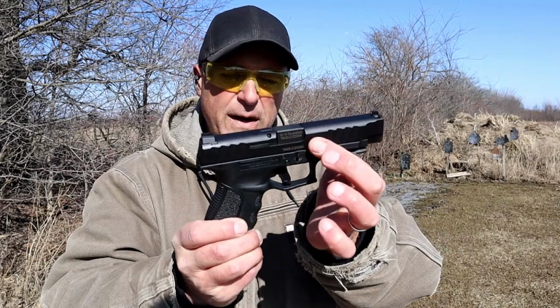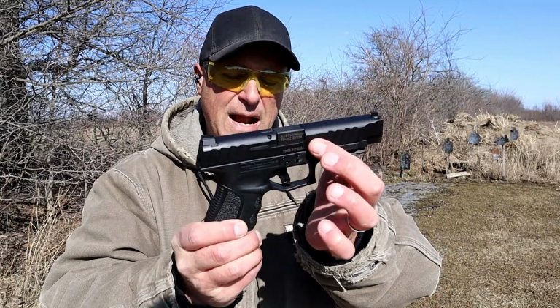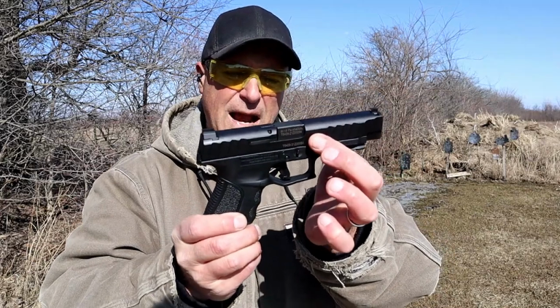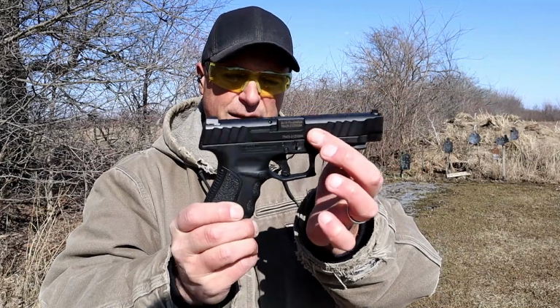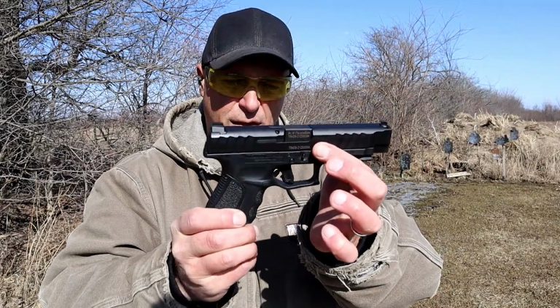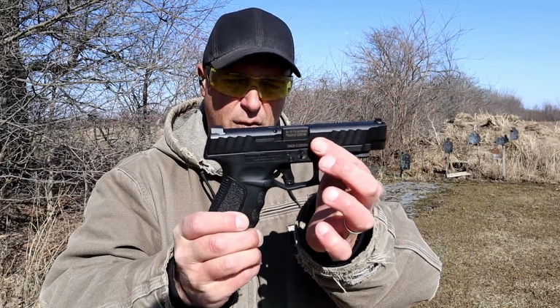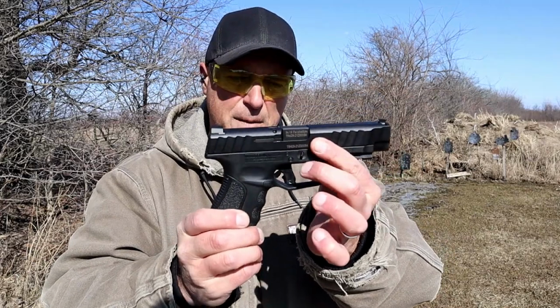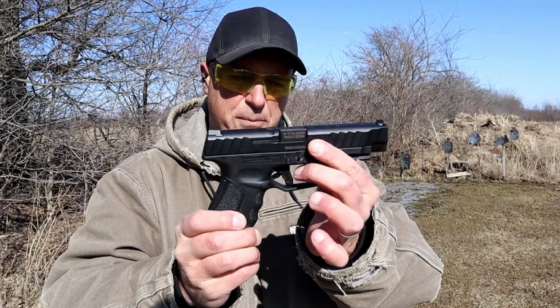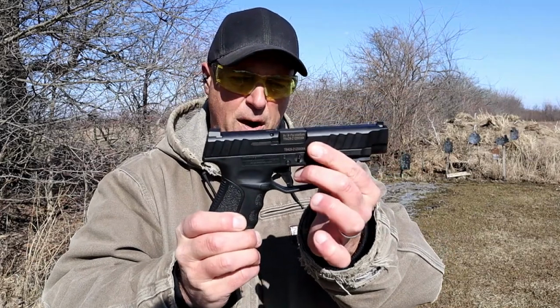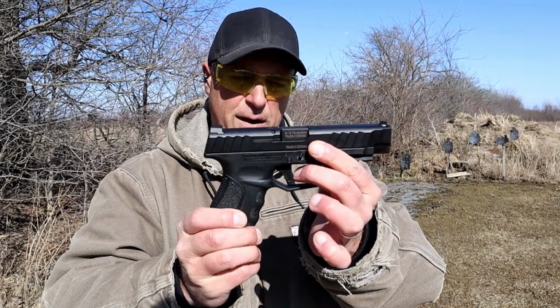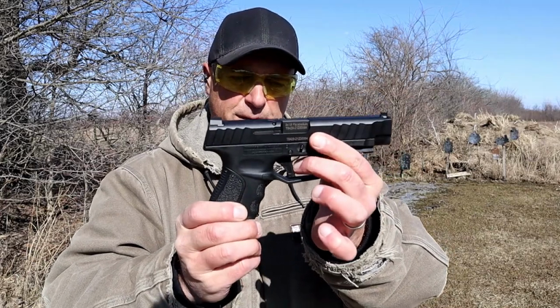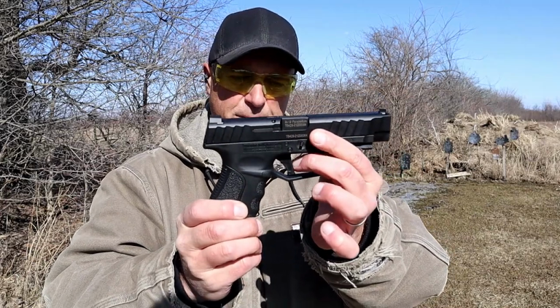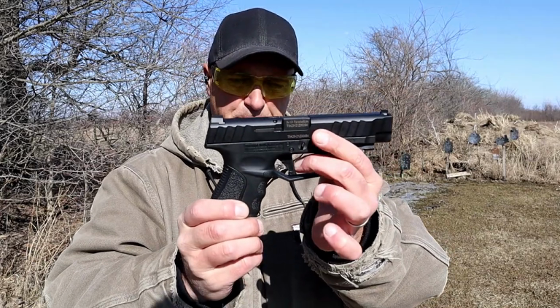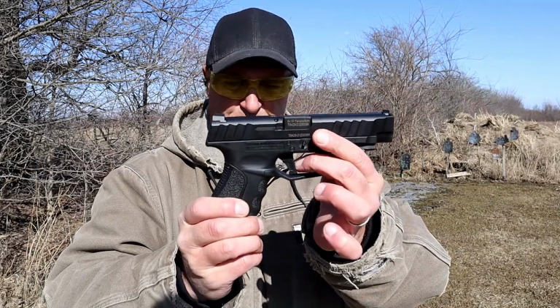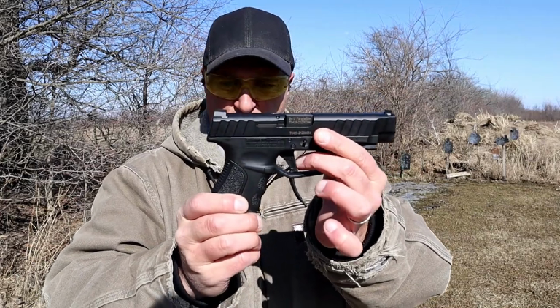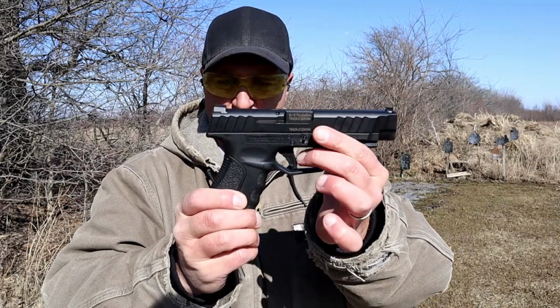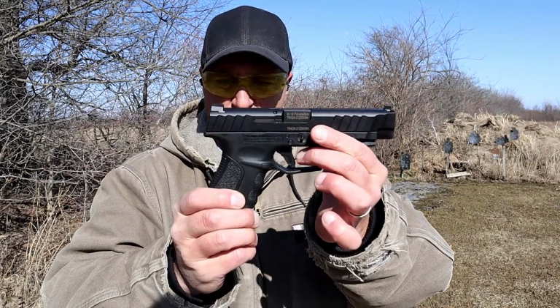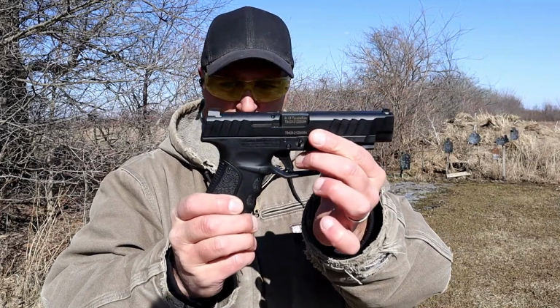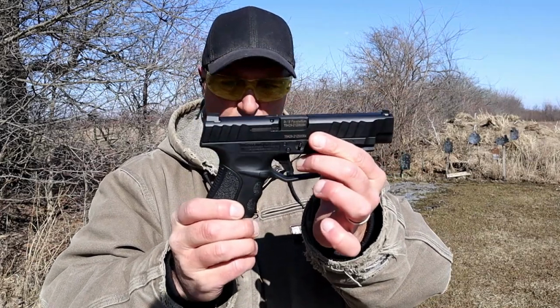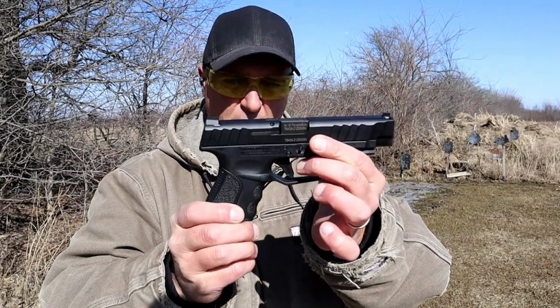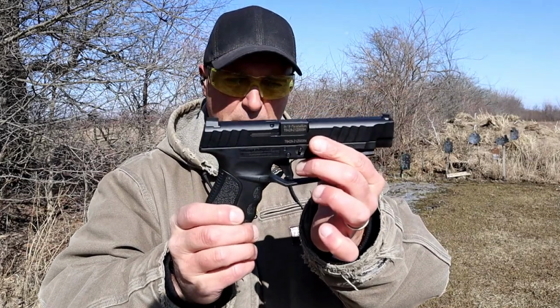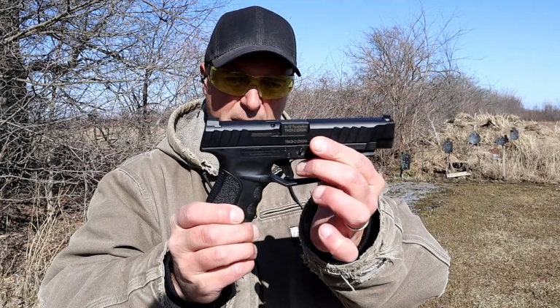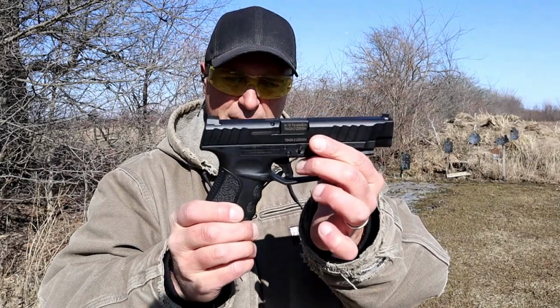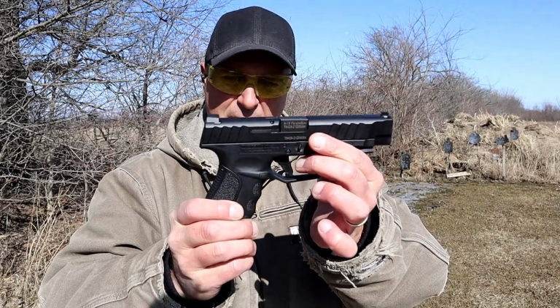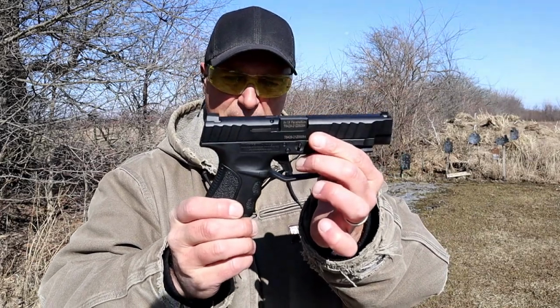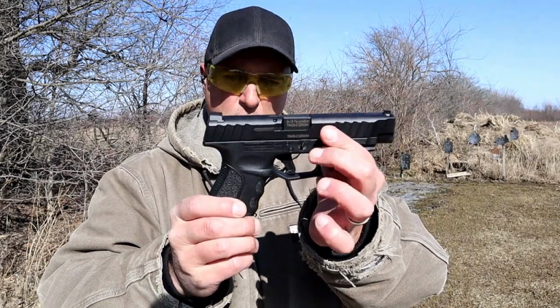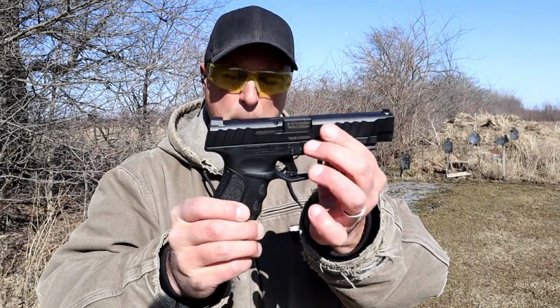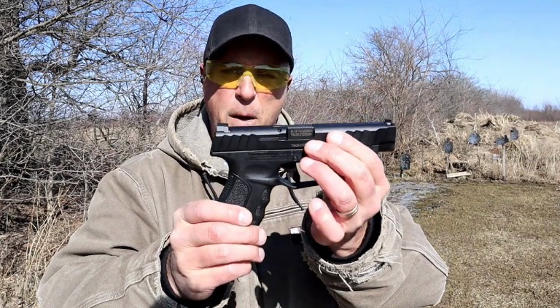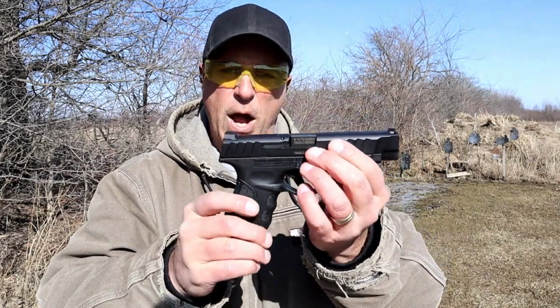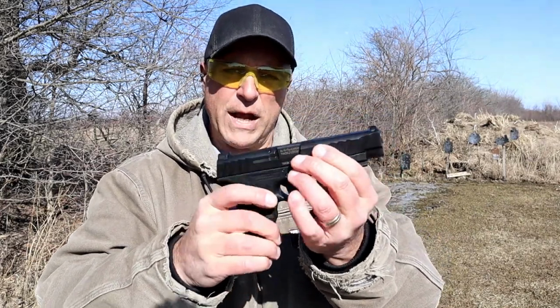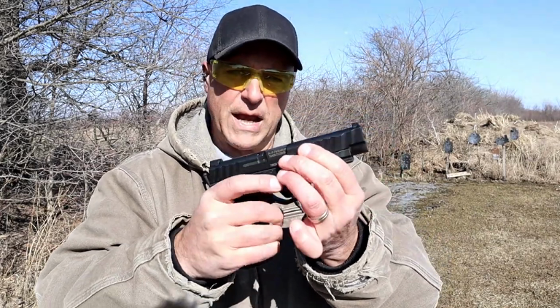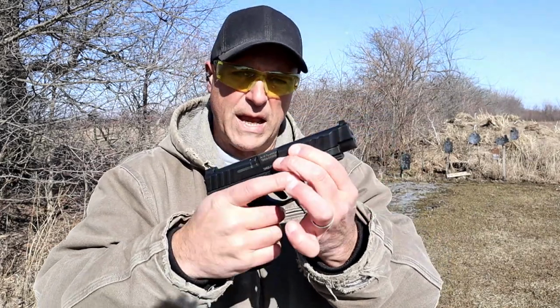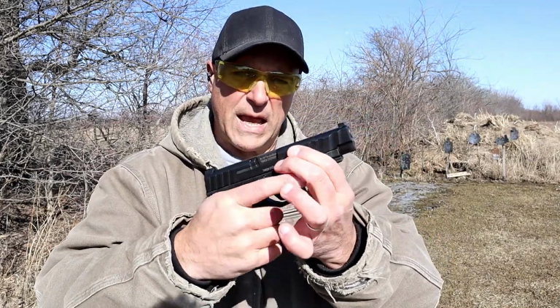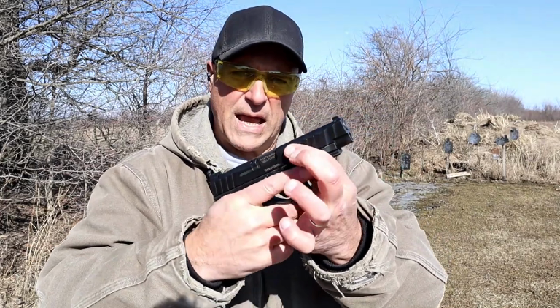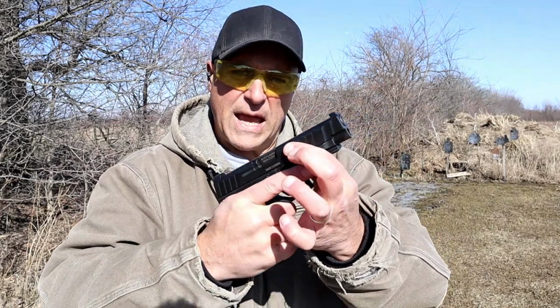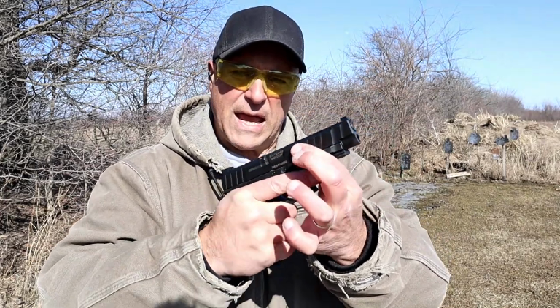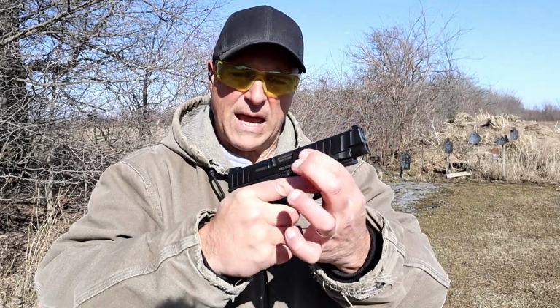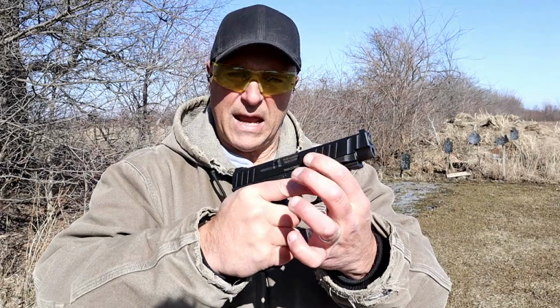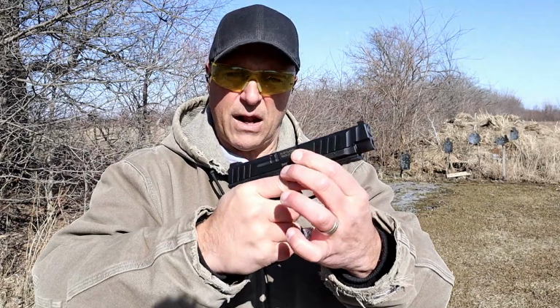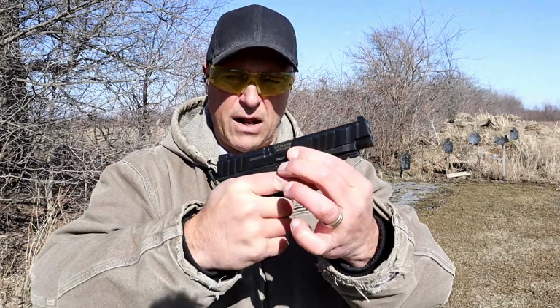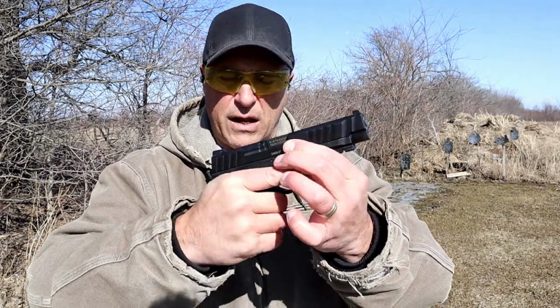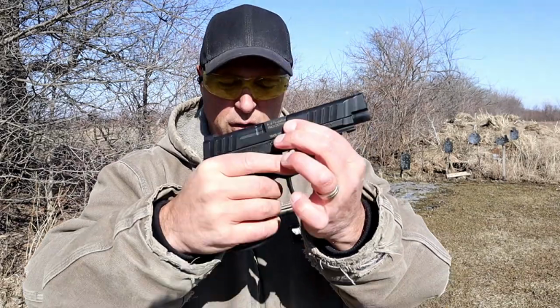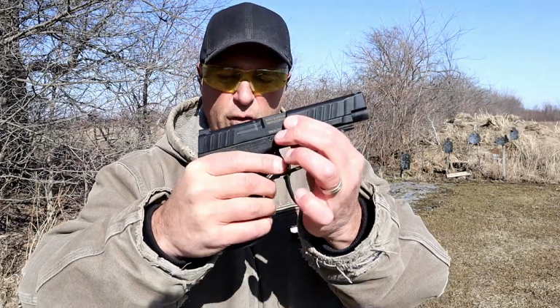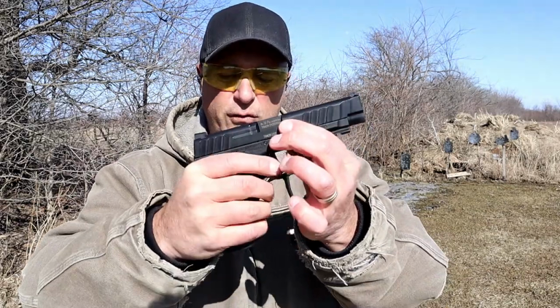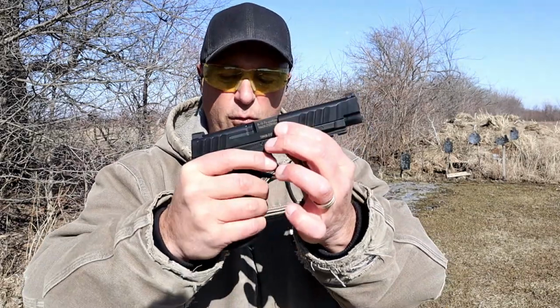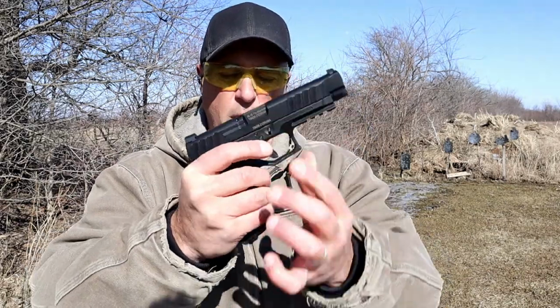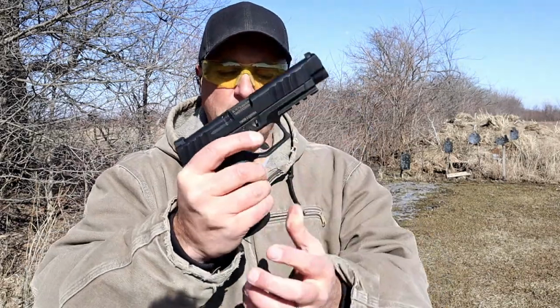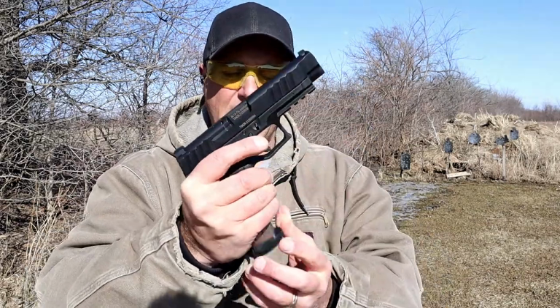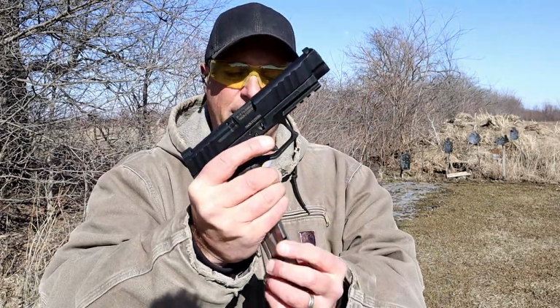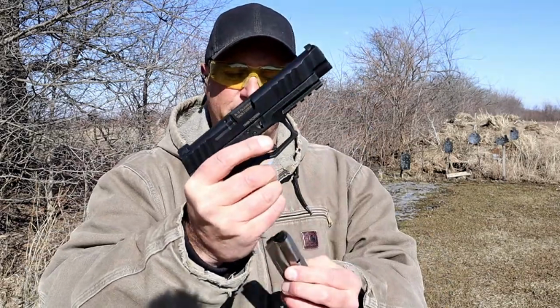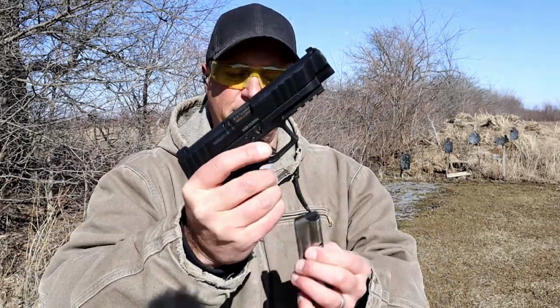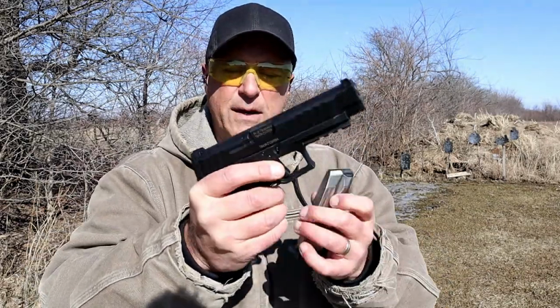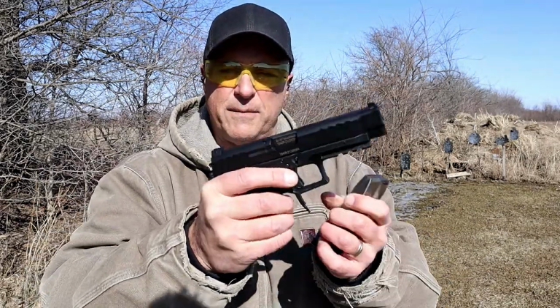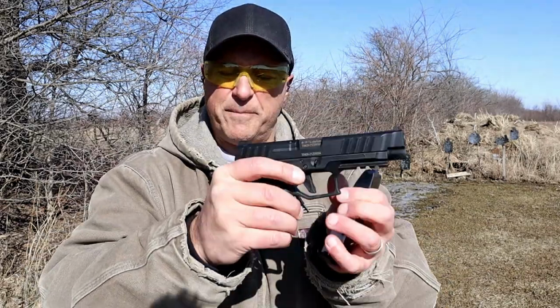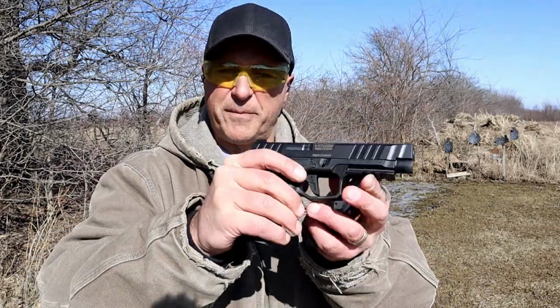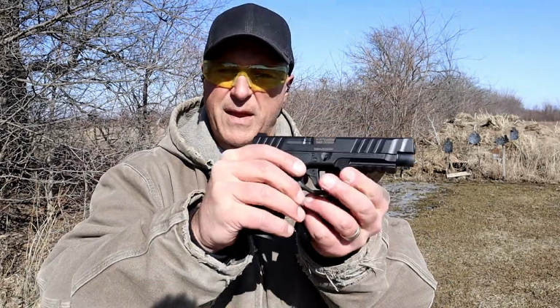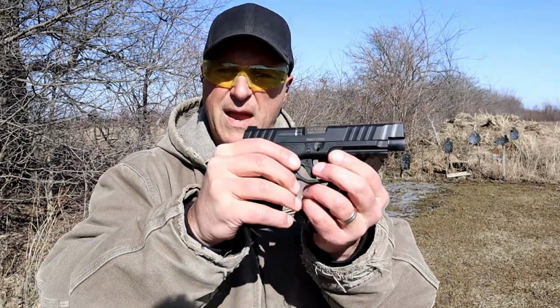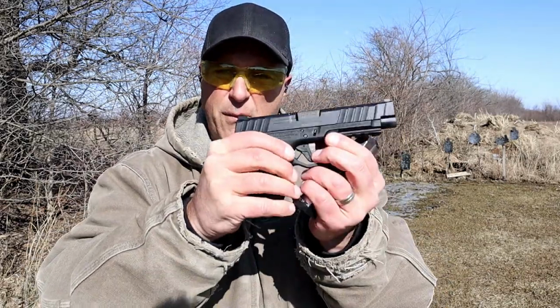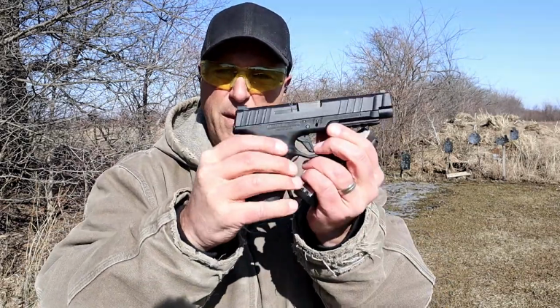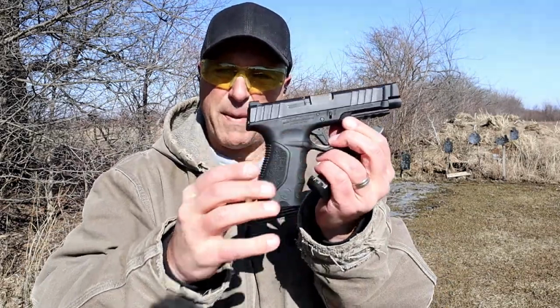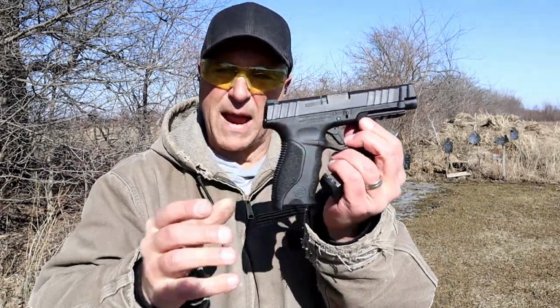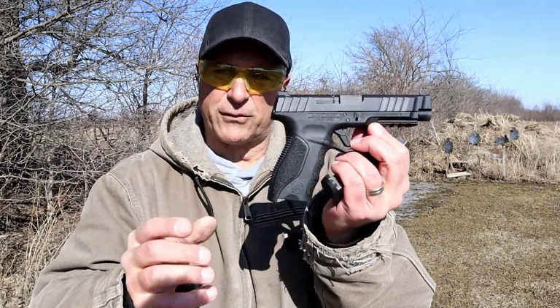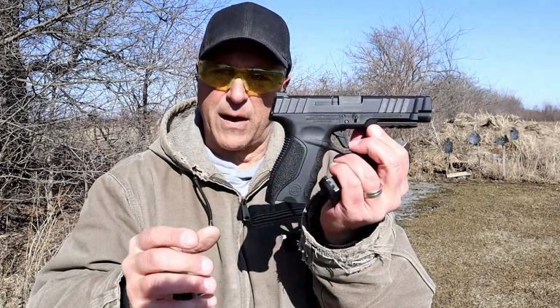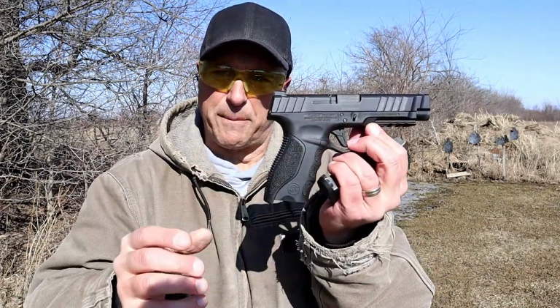$329 is a great price — there's no doubt about that. But it does include only one magazine and one back strap.